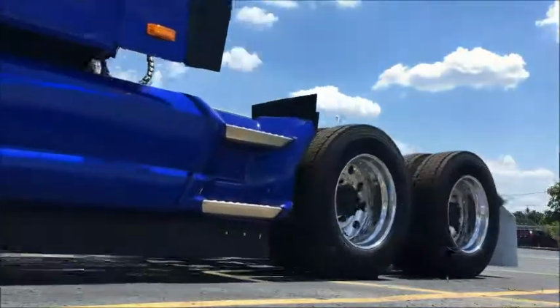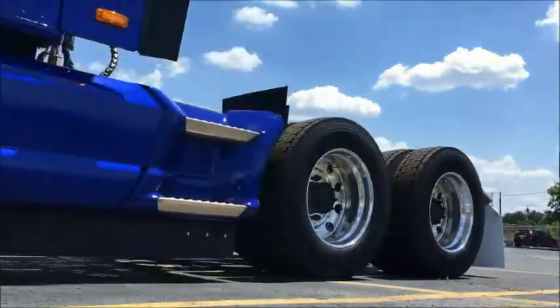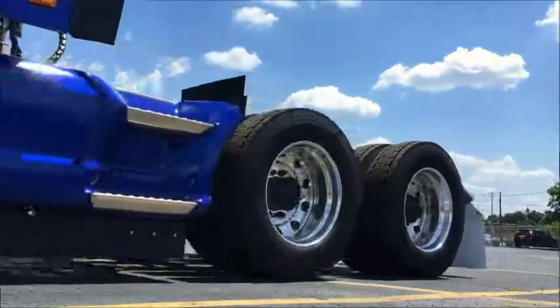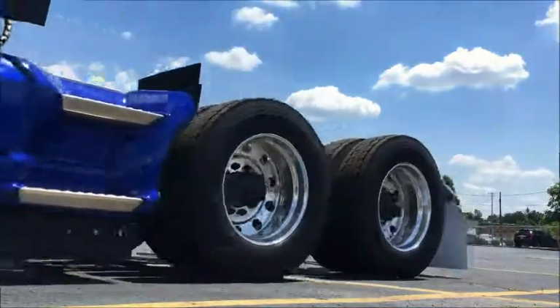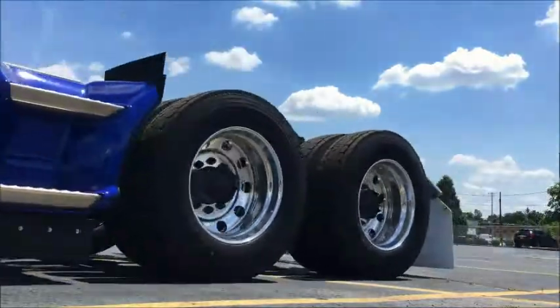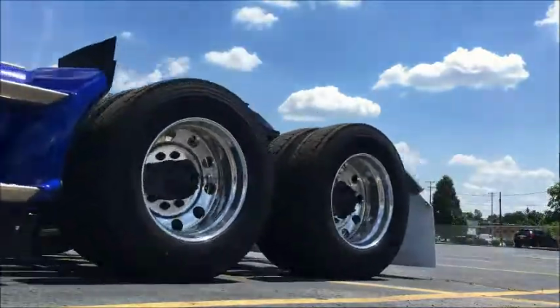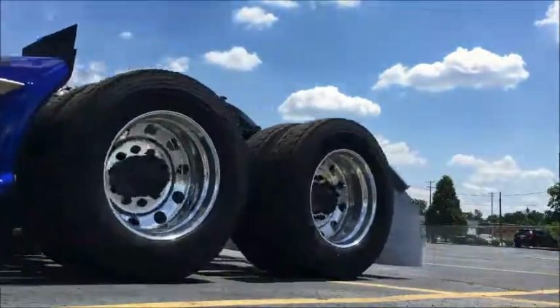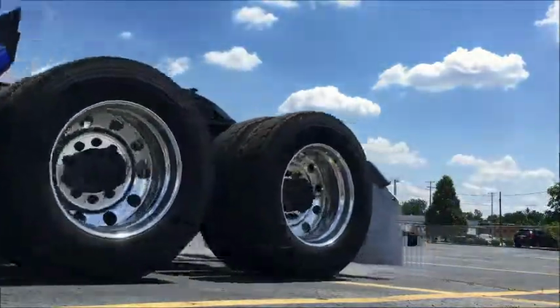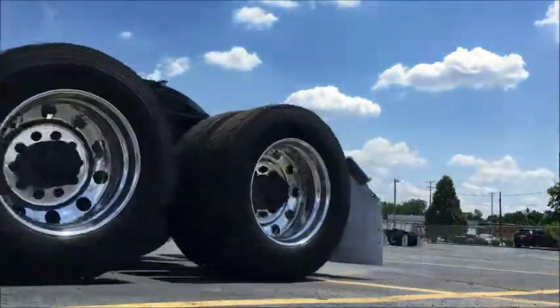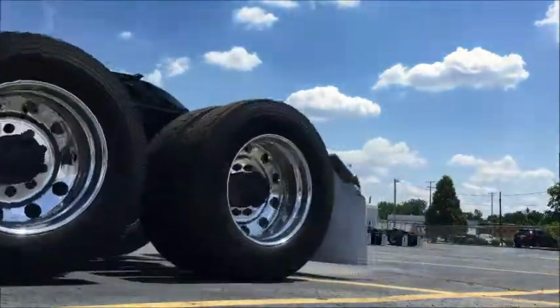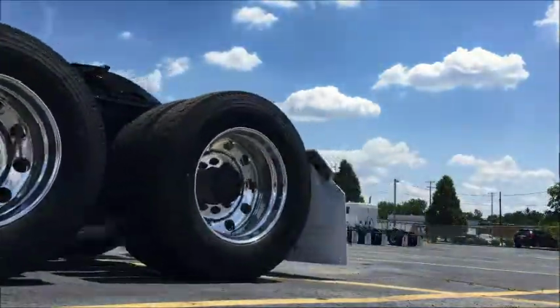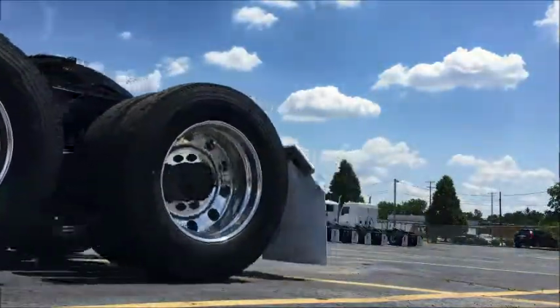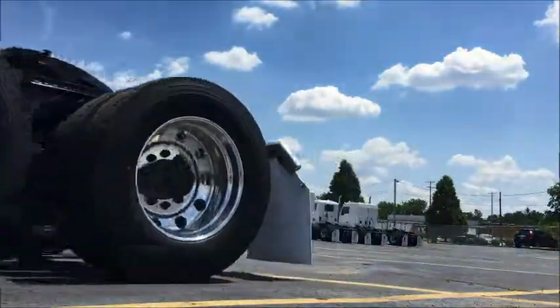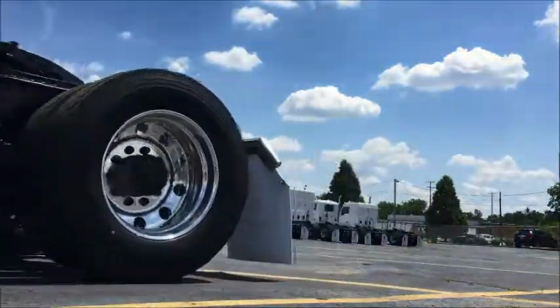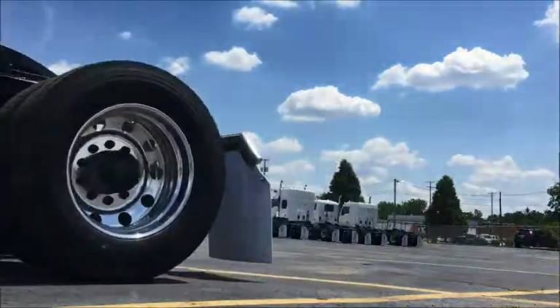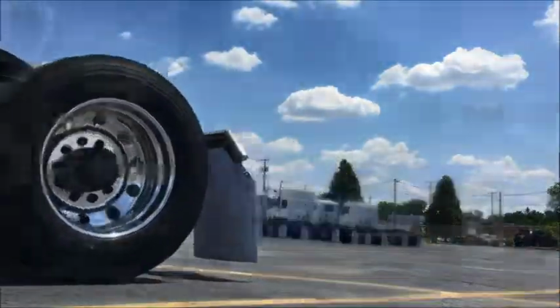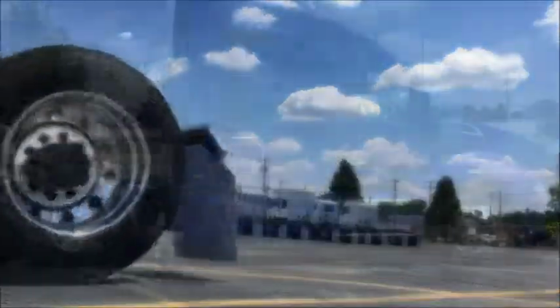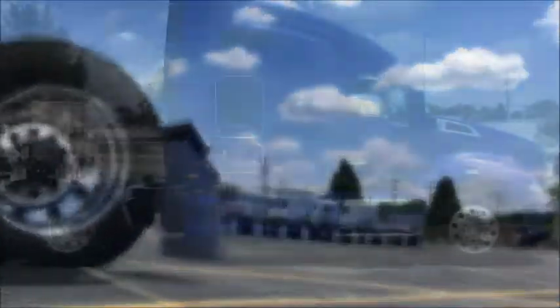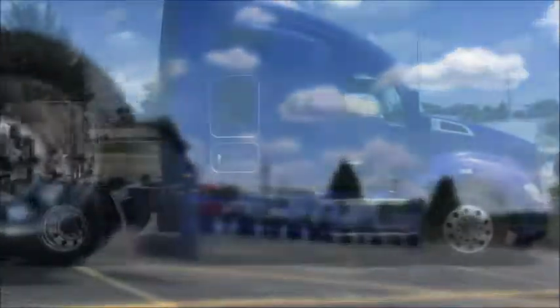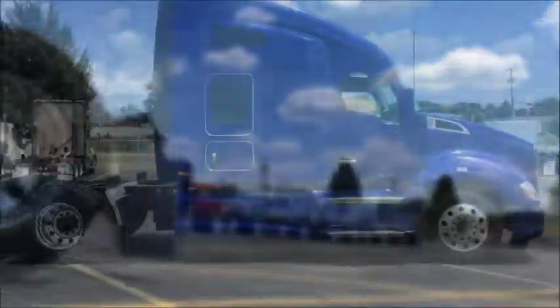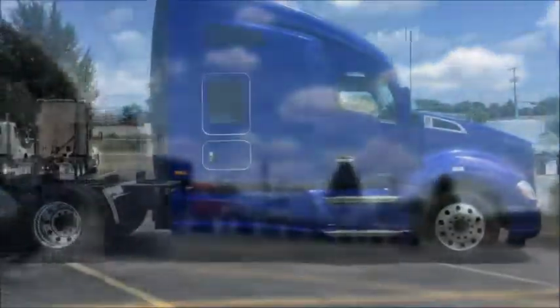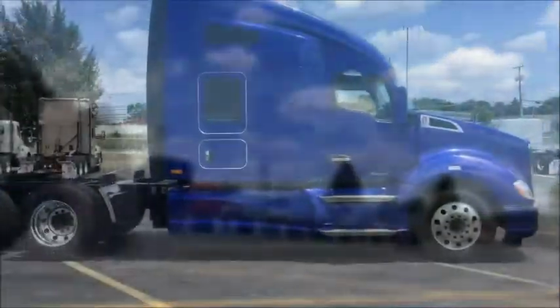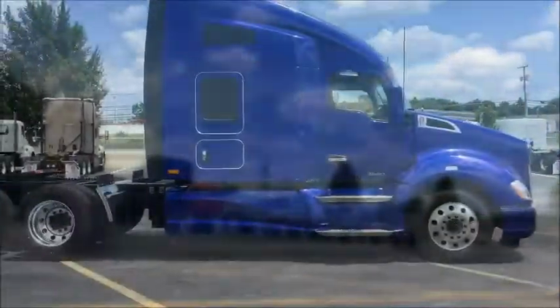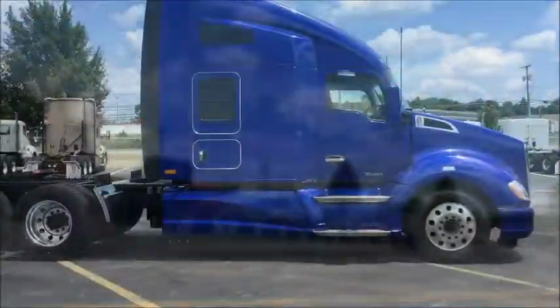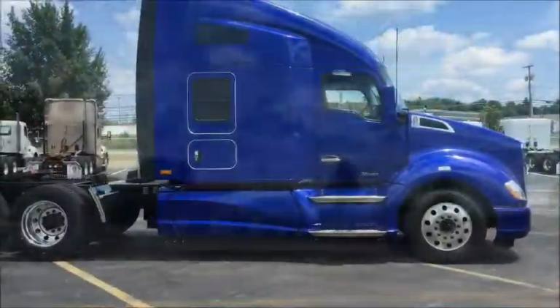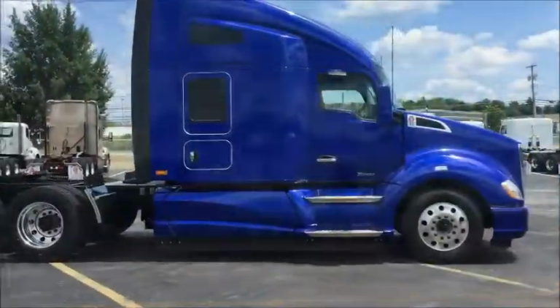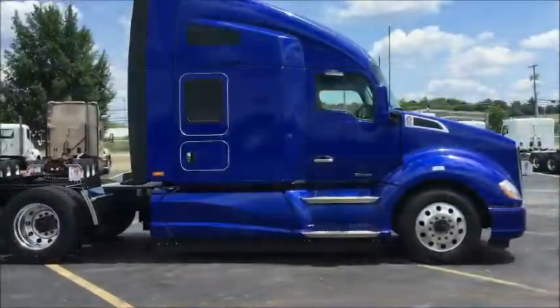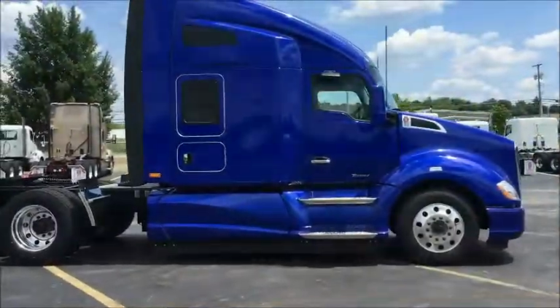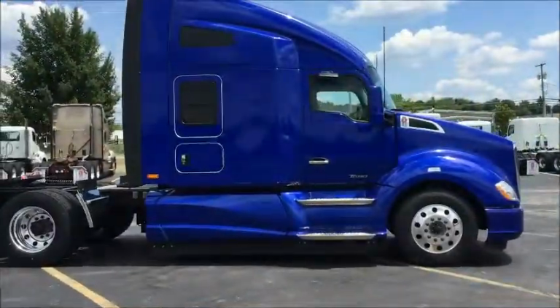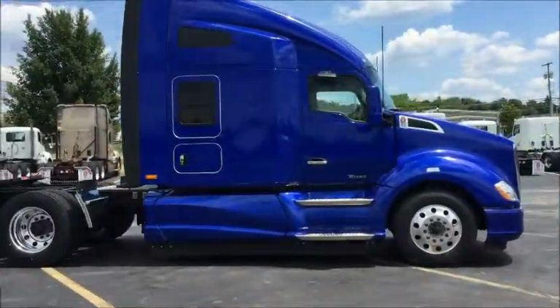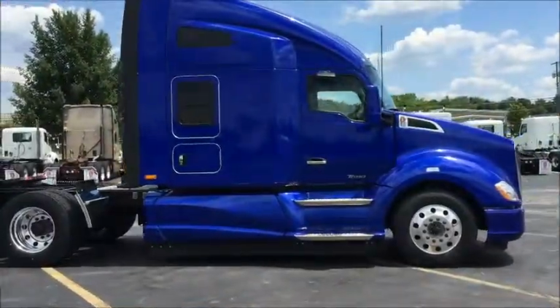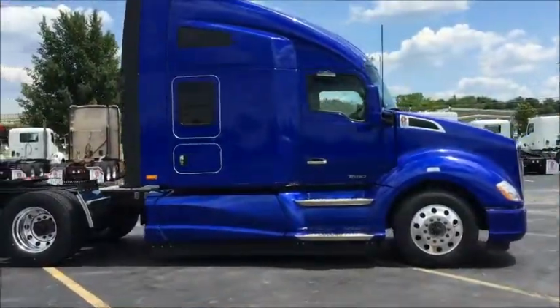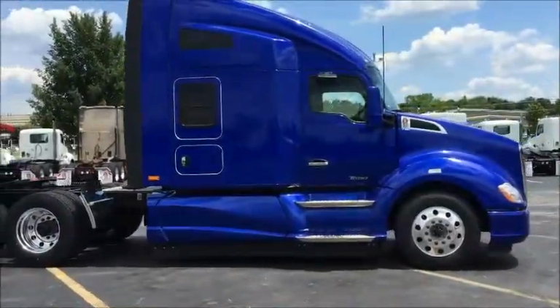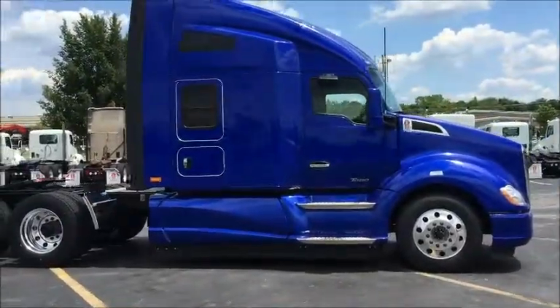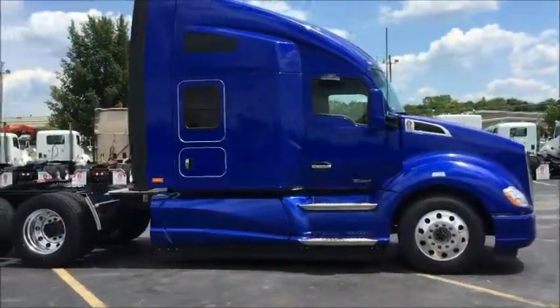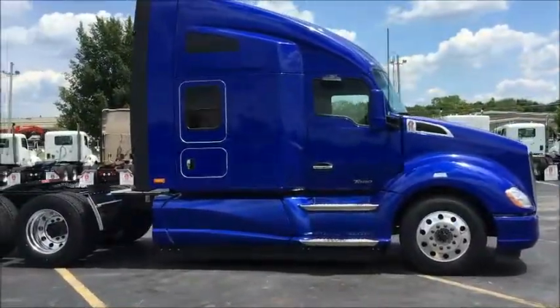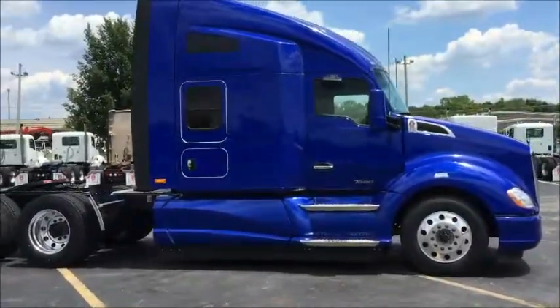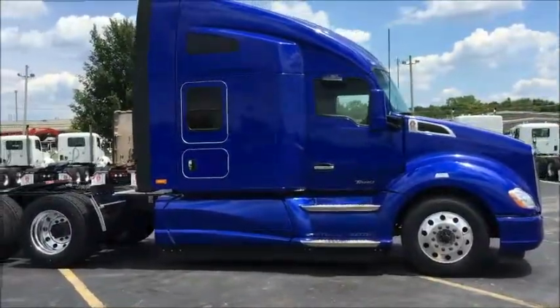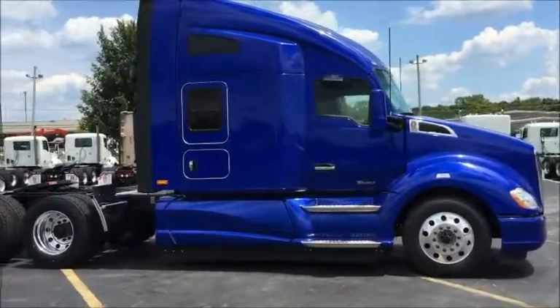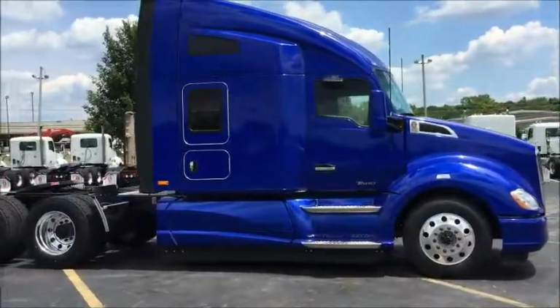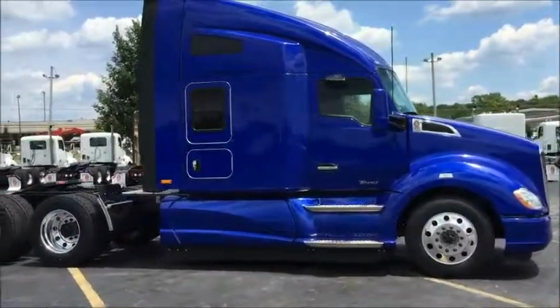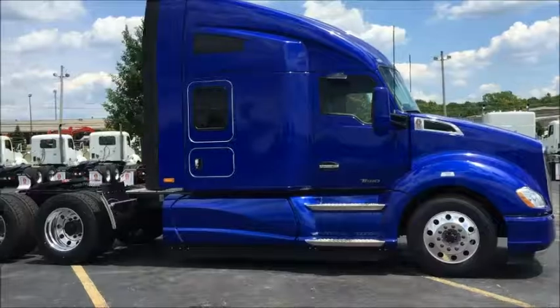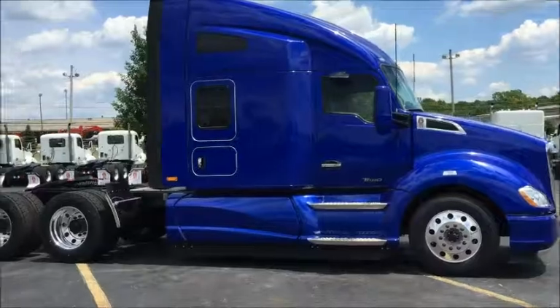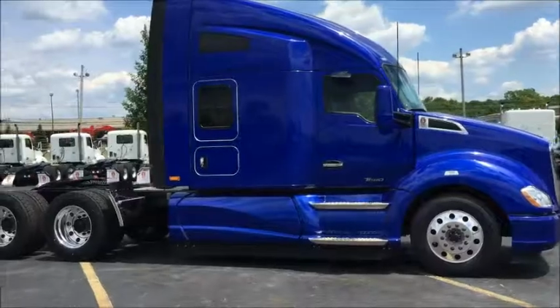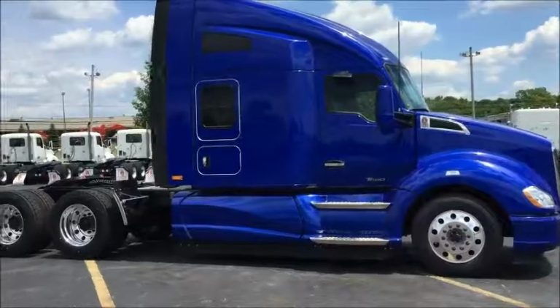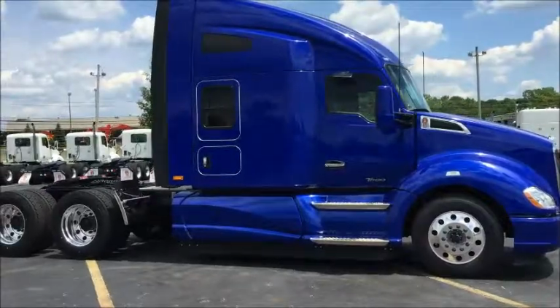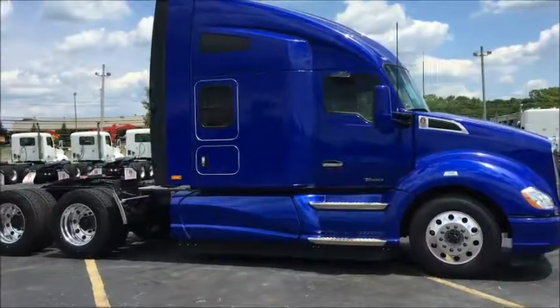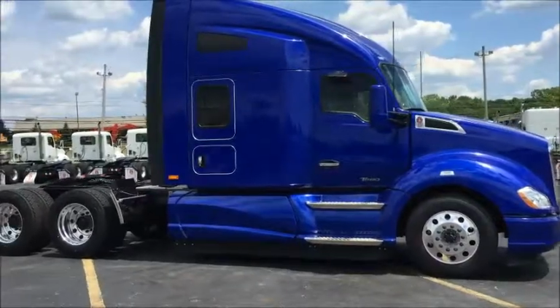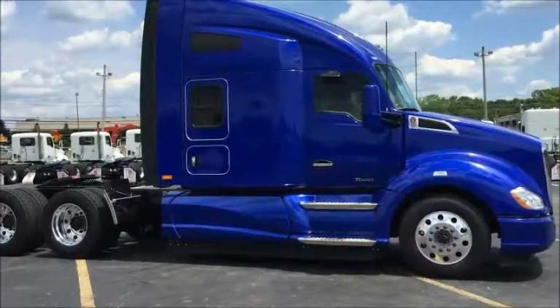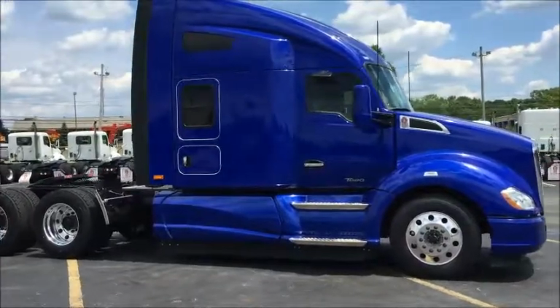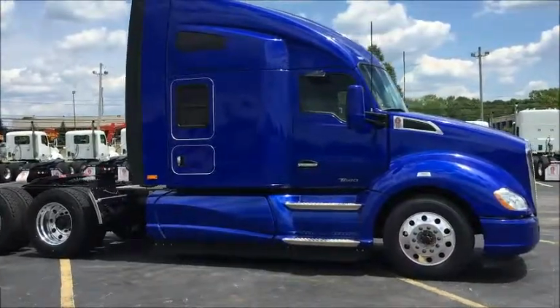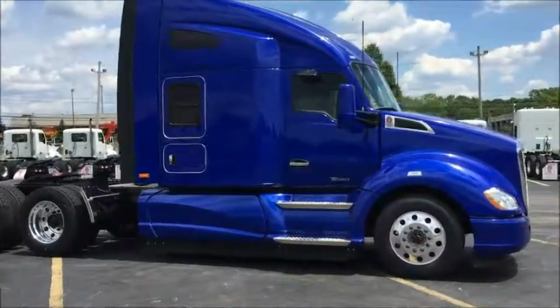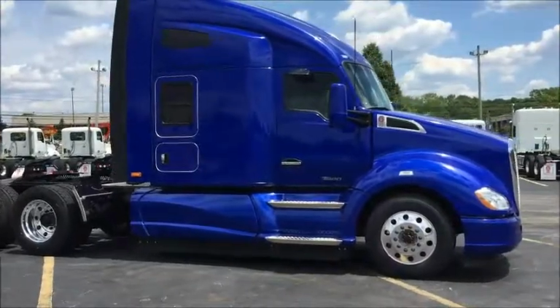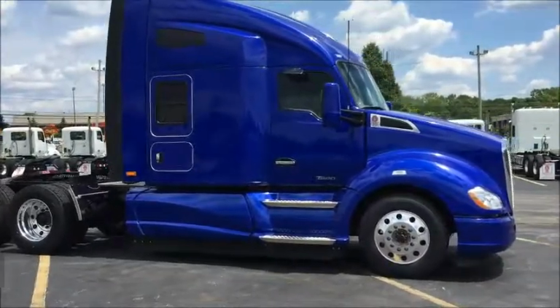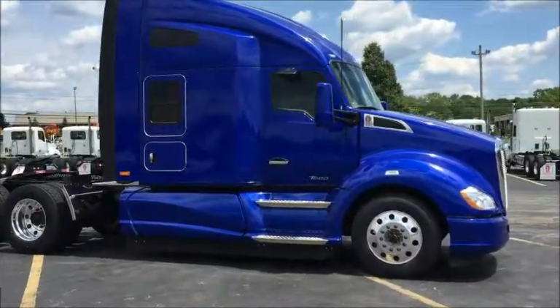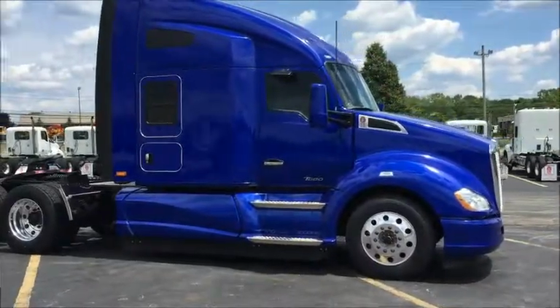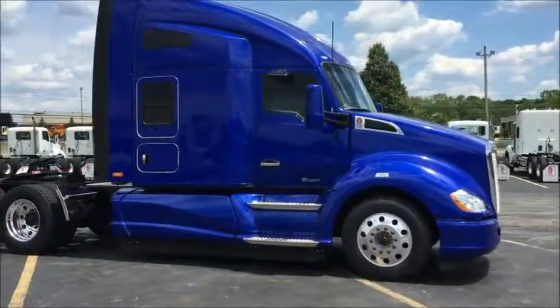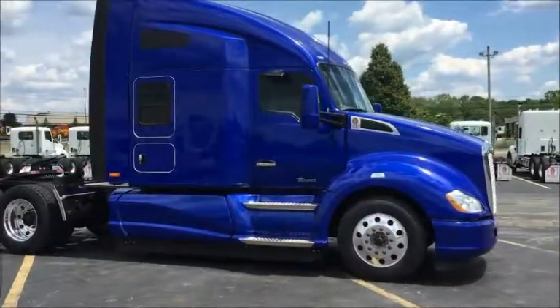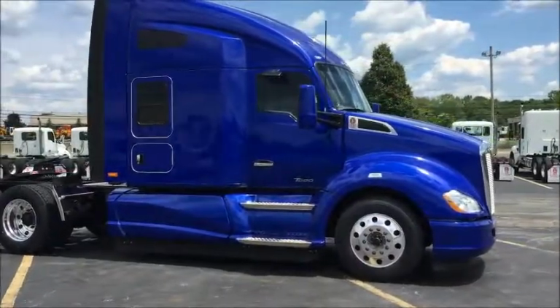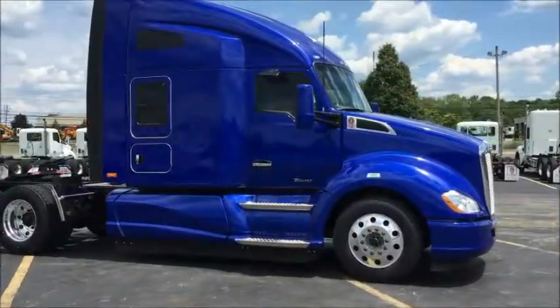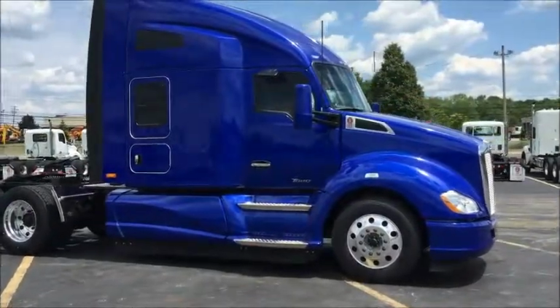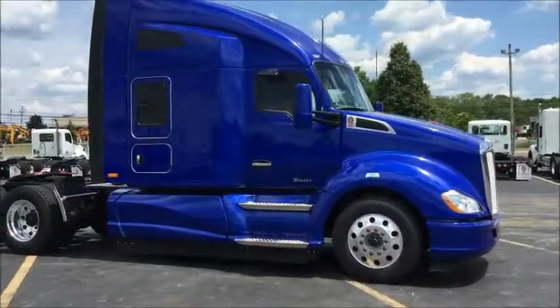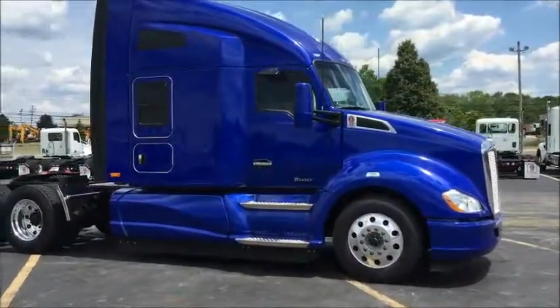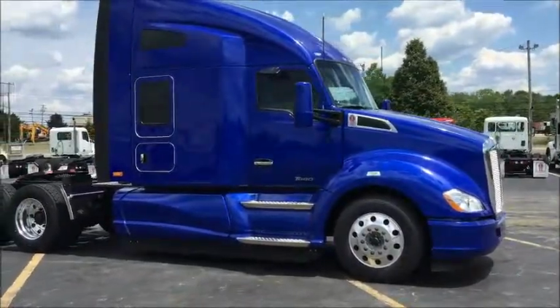Hello everyone, this is Josh at Kenworth of Richfield giving you a tour of this brand new 2016 Kenworth T680 with a 76 inch sleeper.